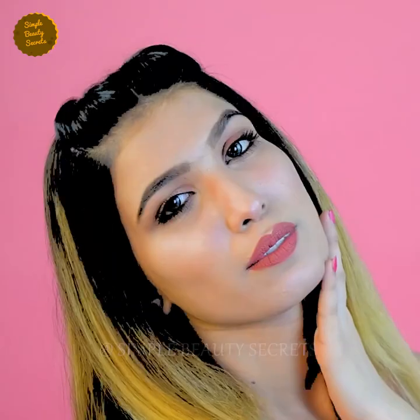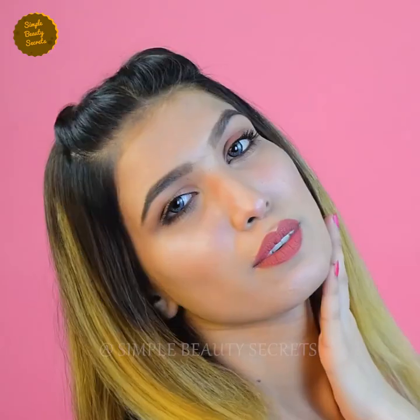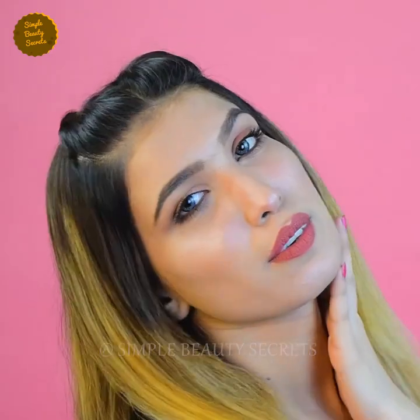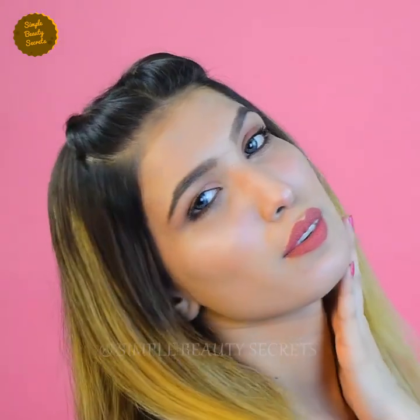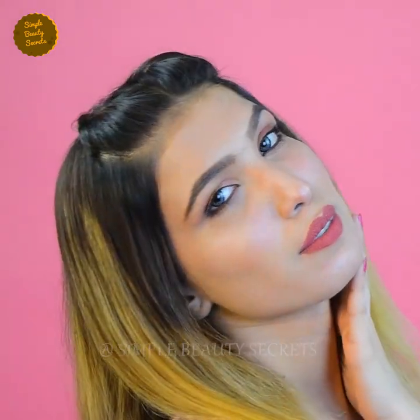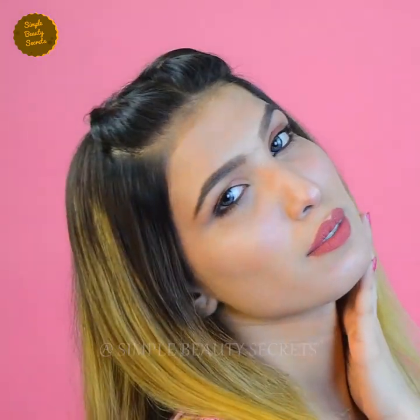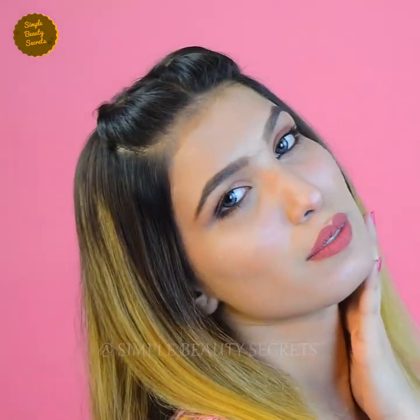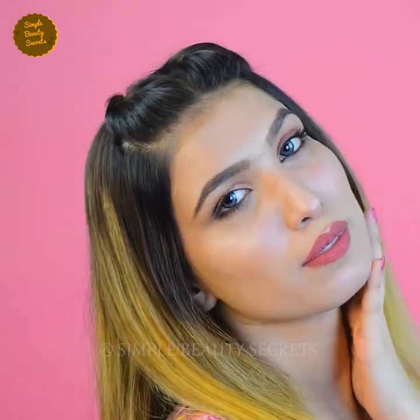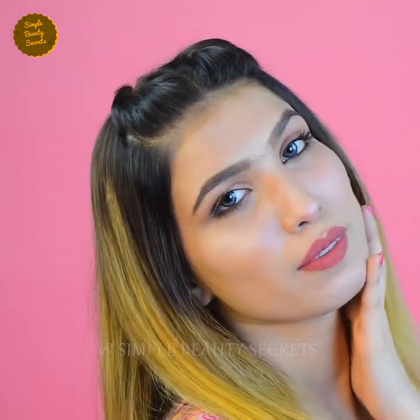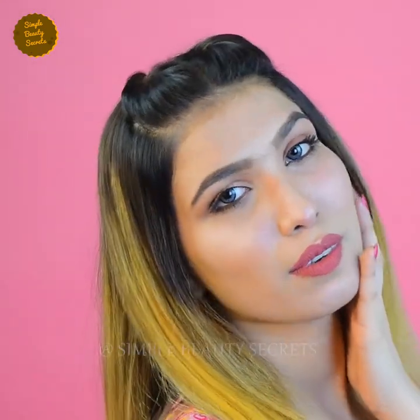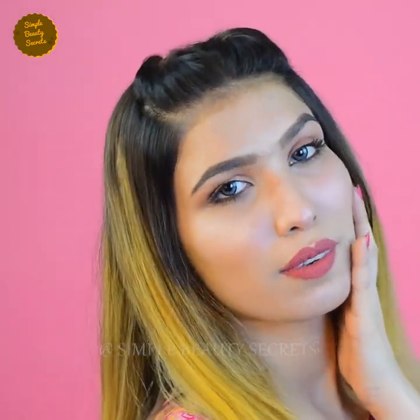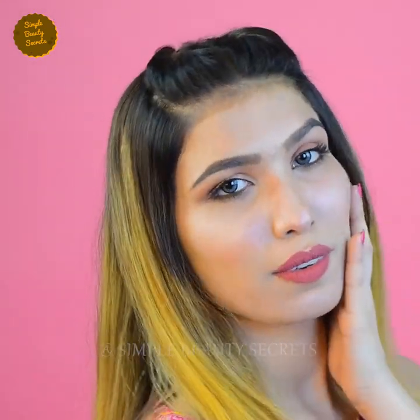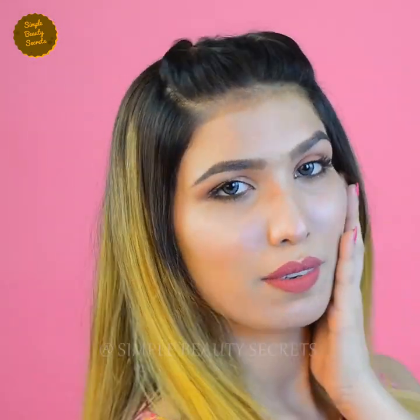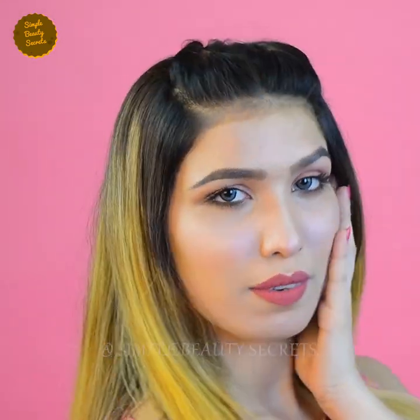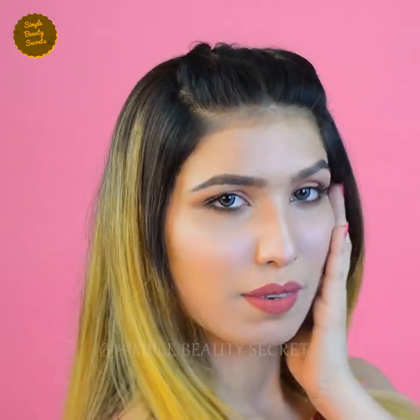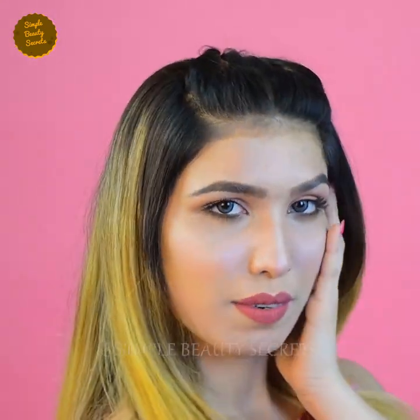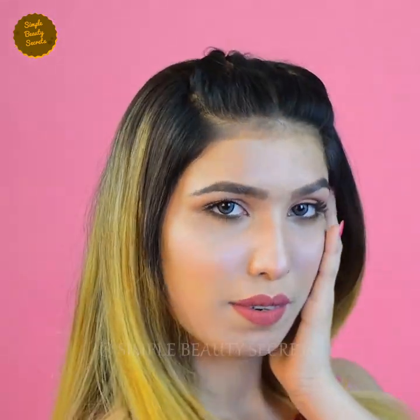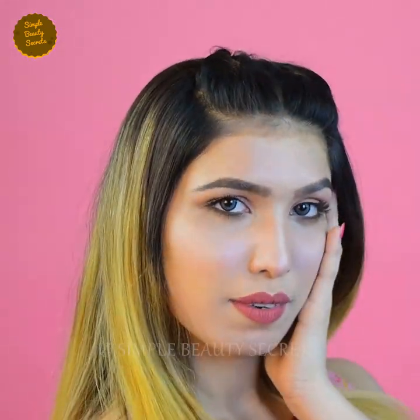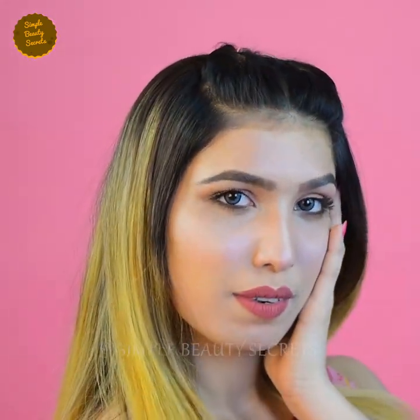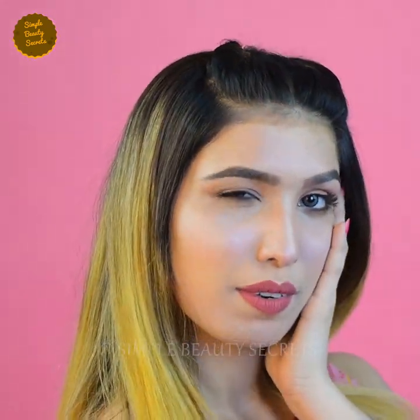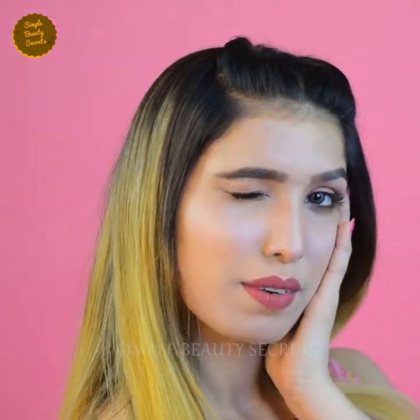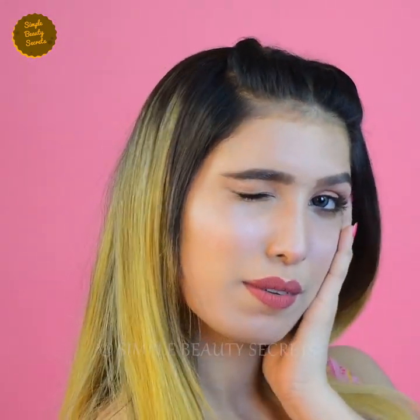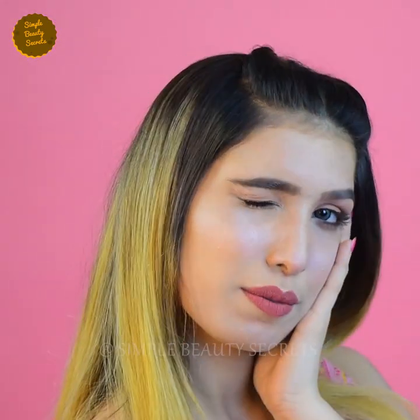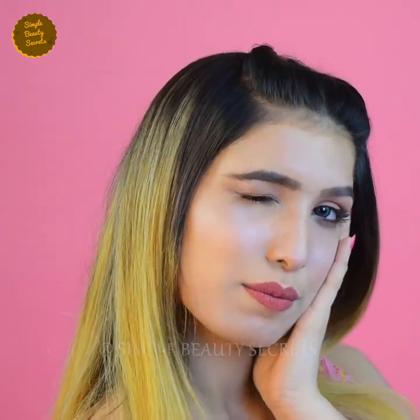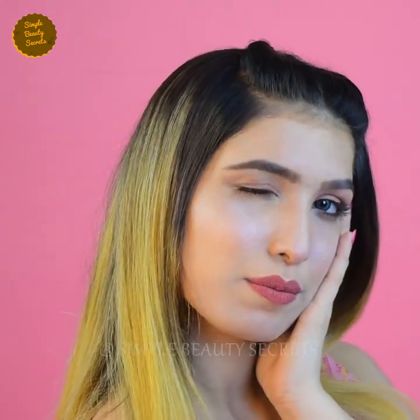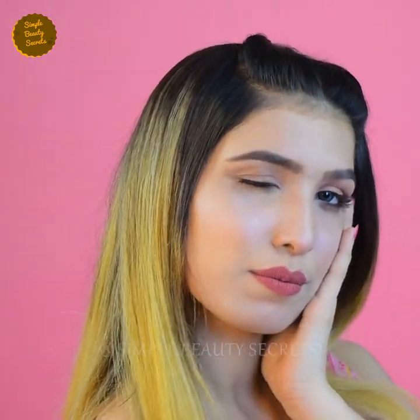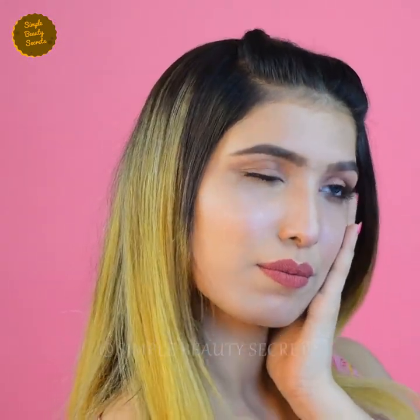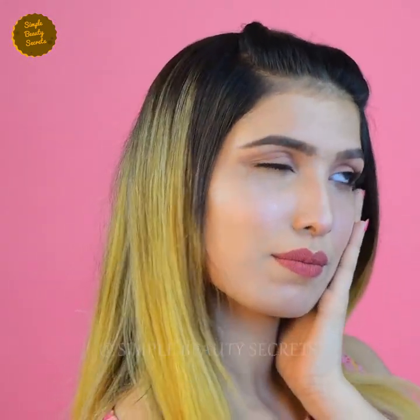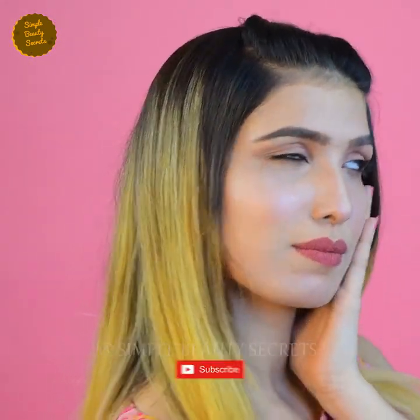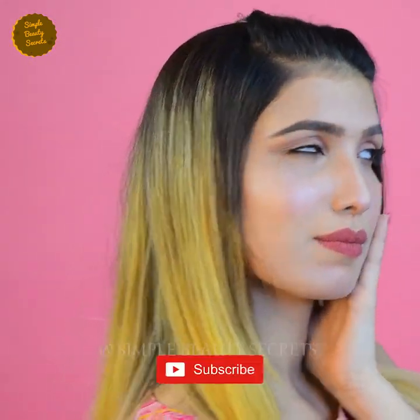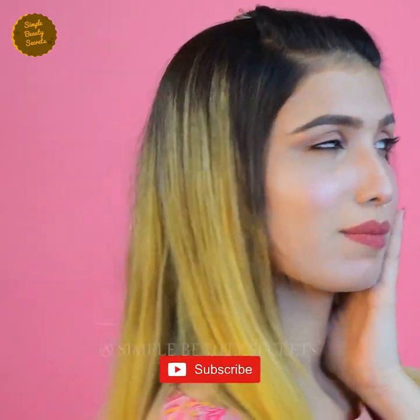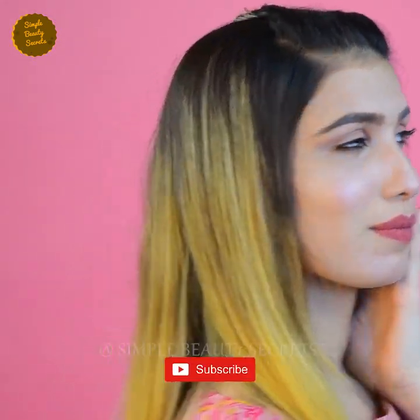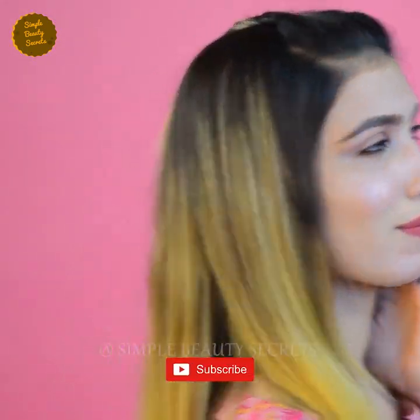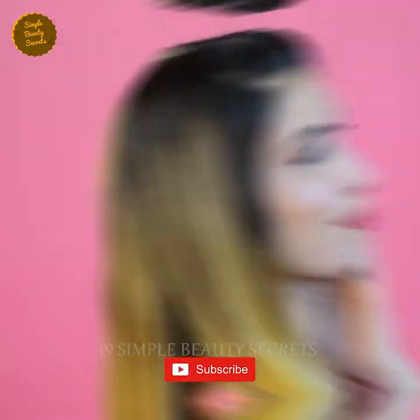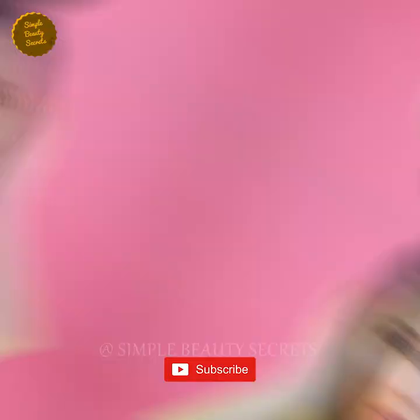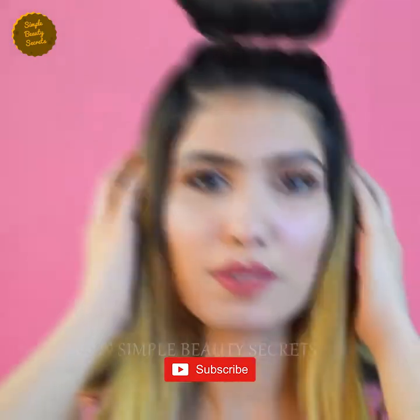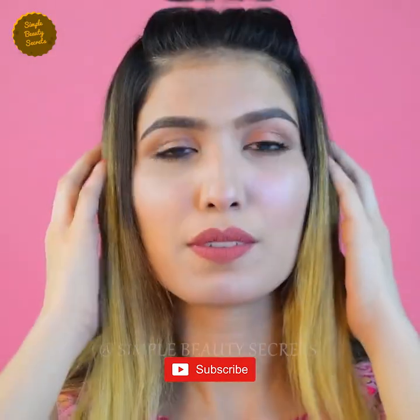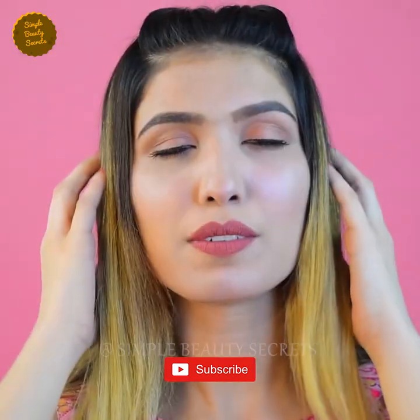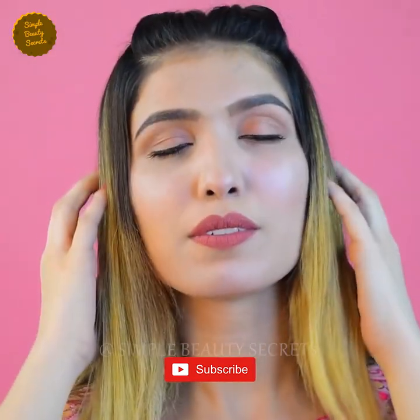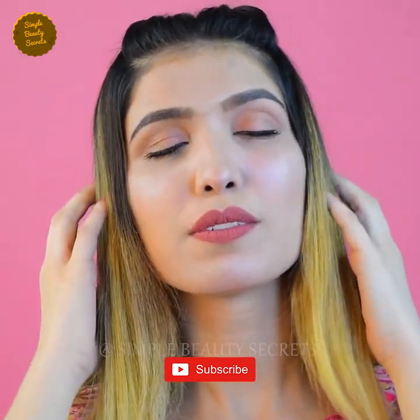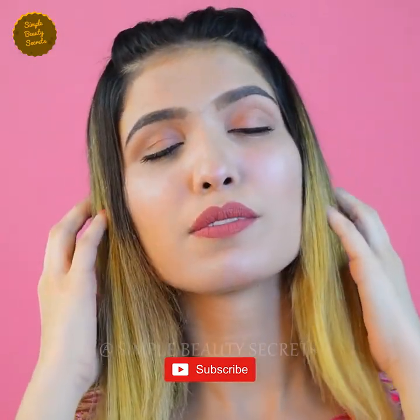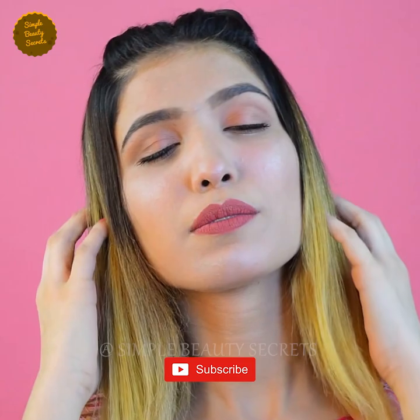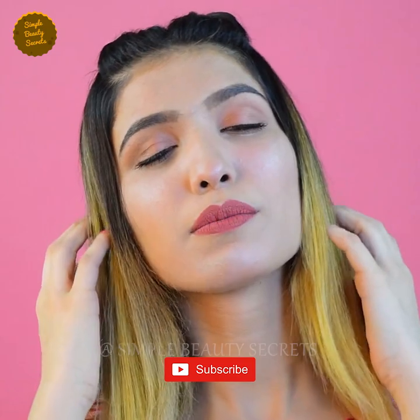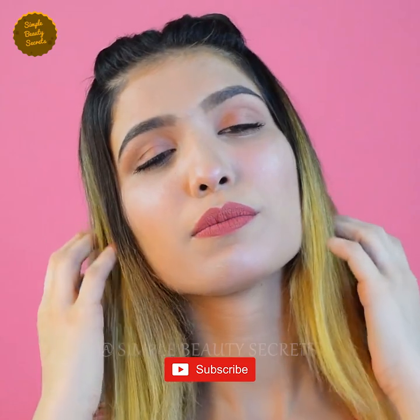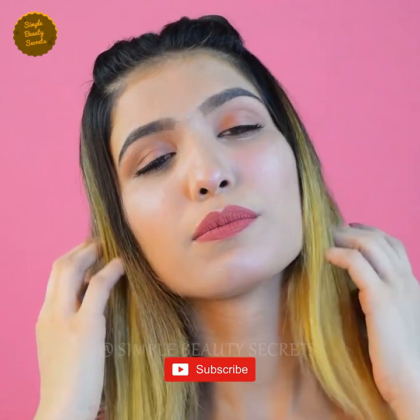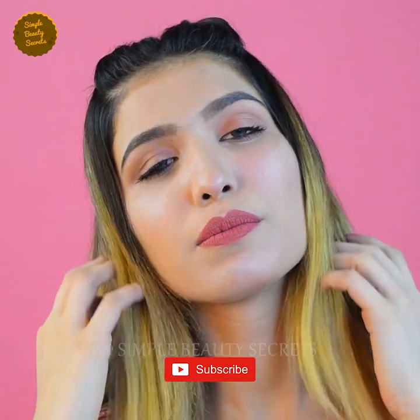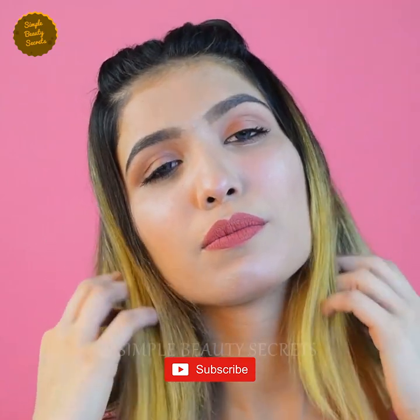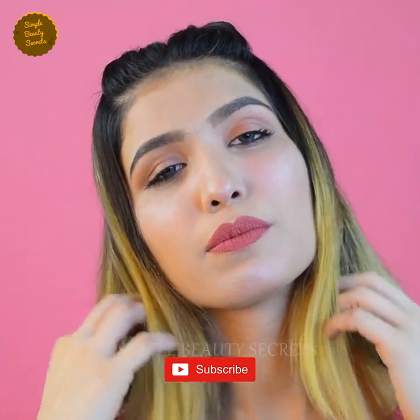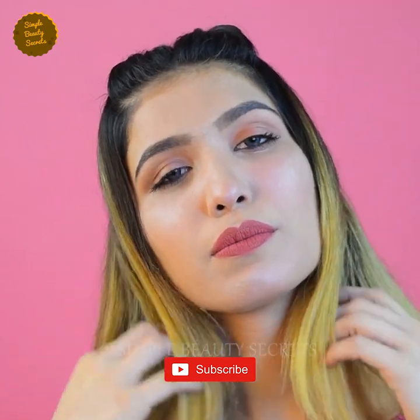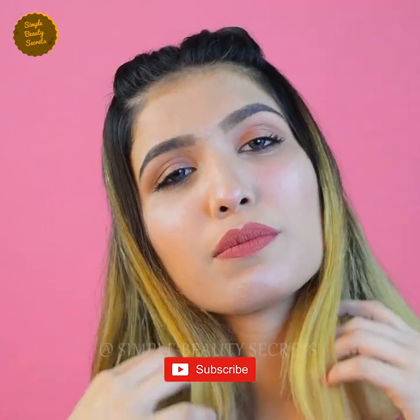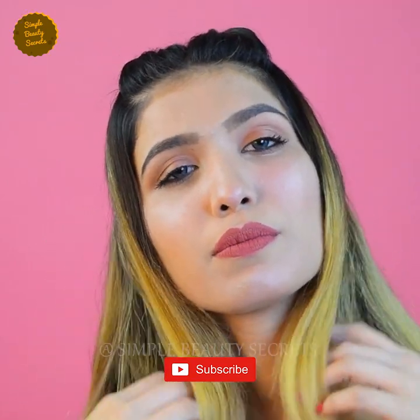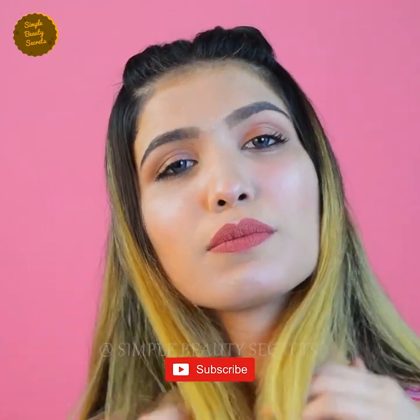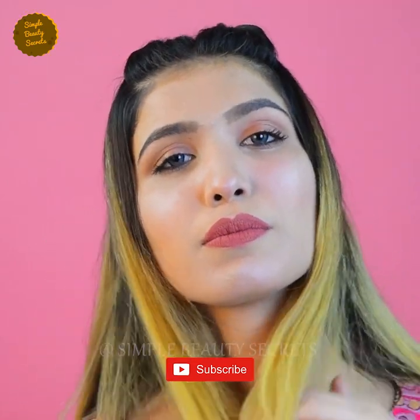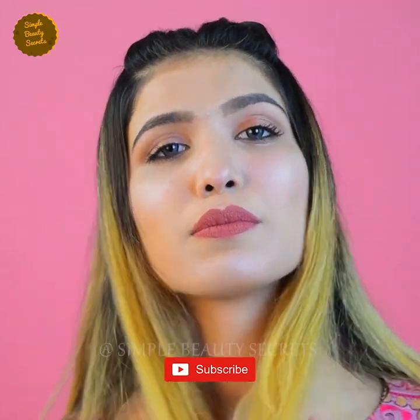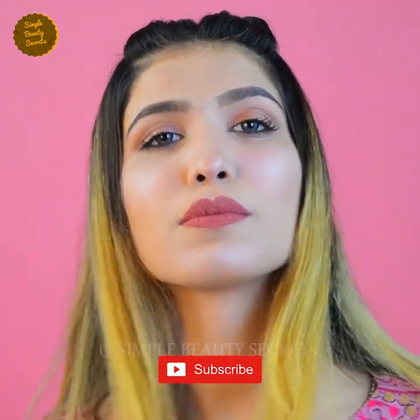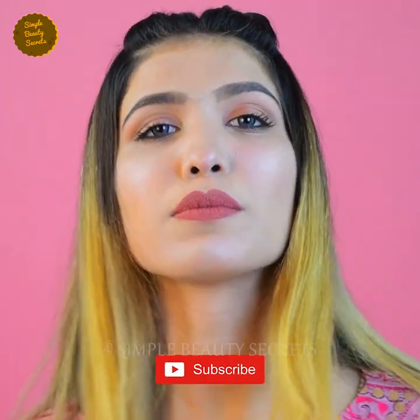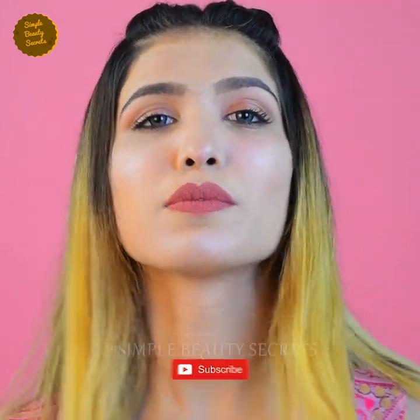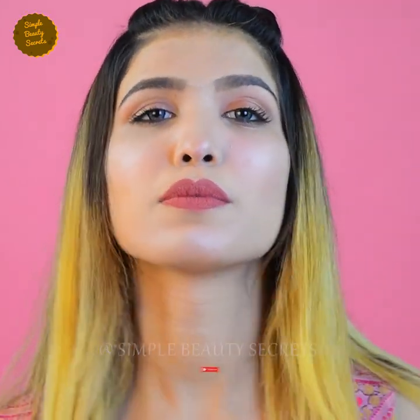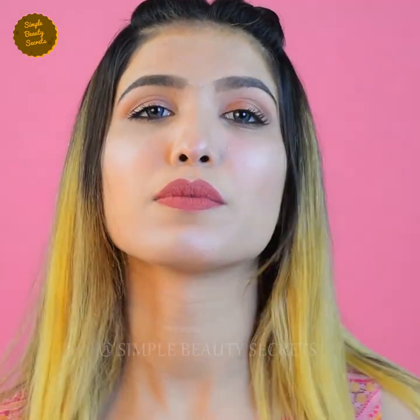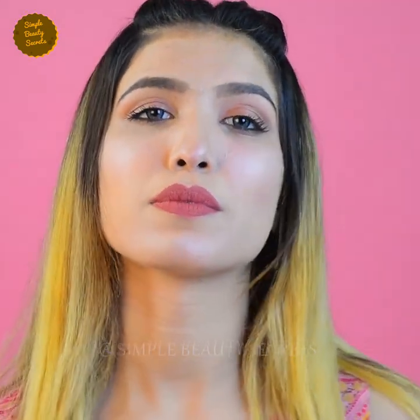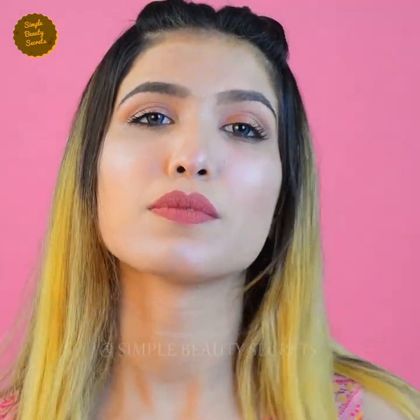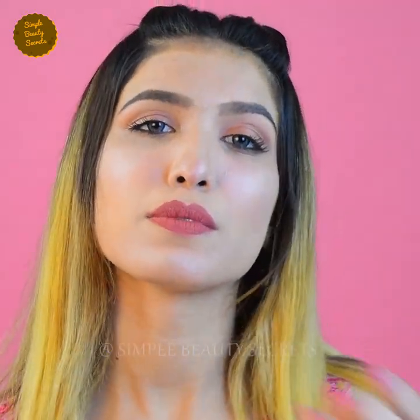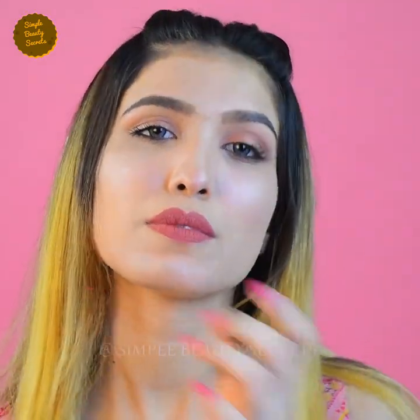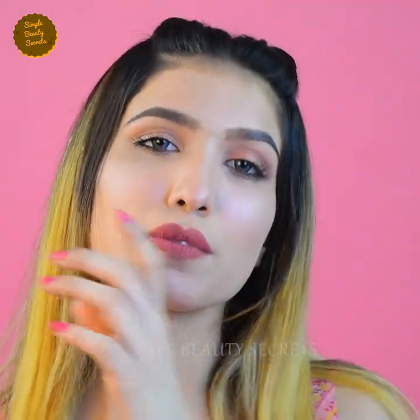But before understanding this recipe, please subscribe to my channel and press the bell icon to get all the notifications.